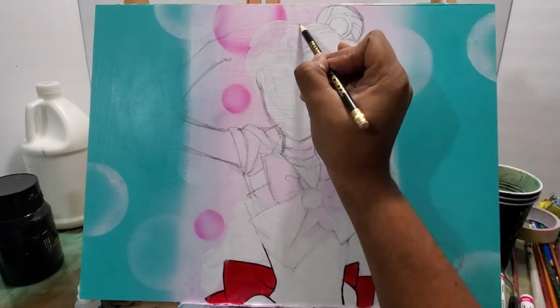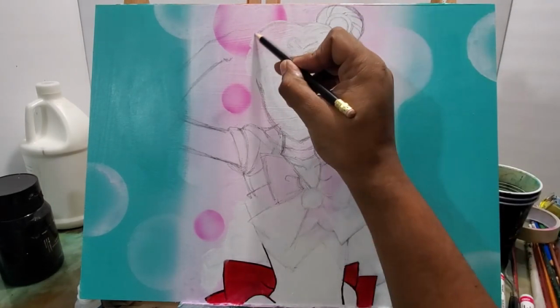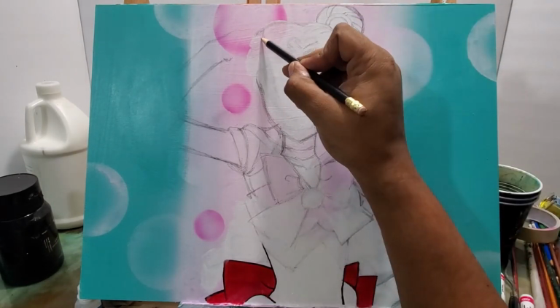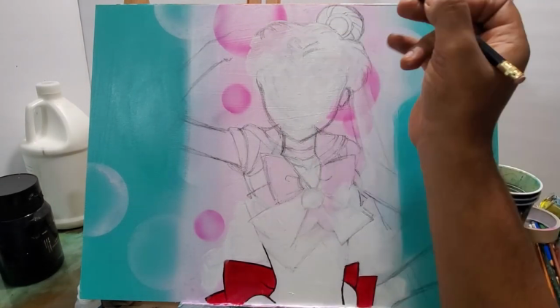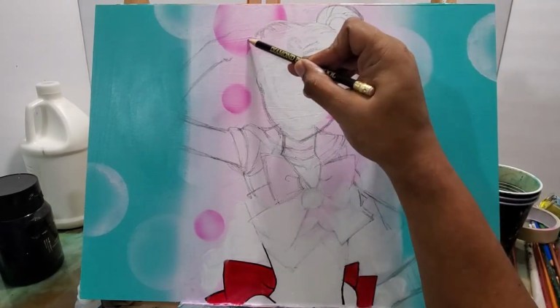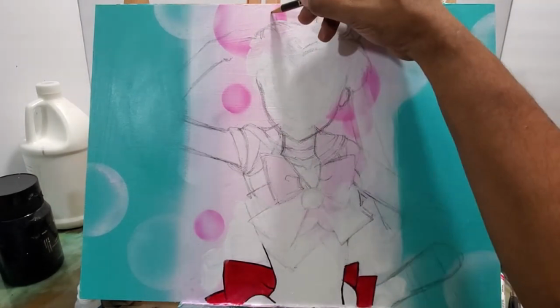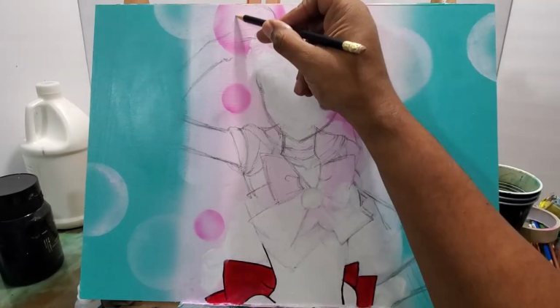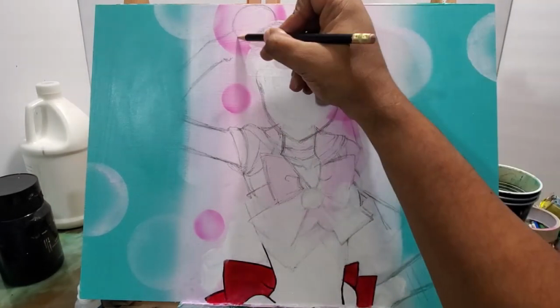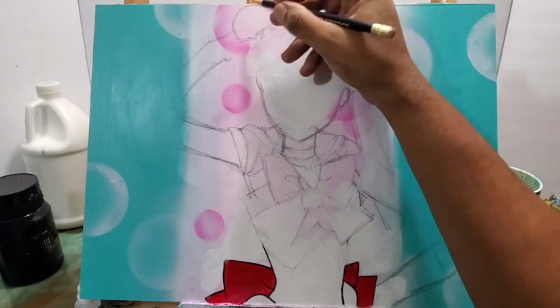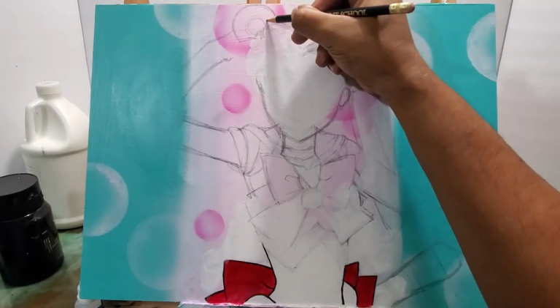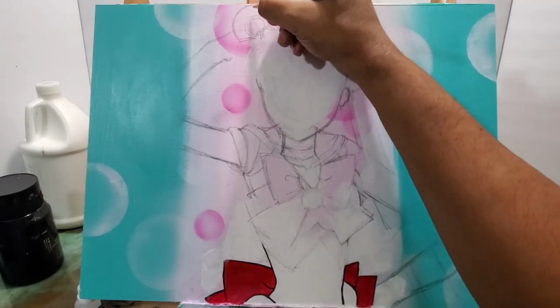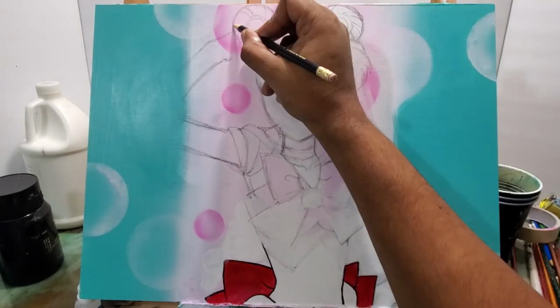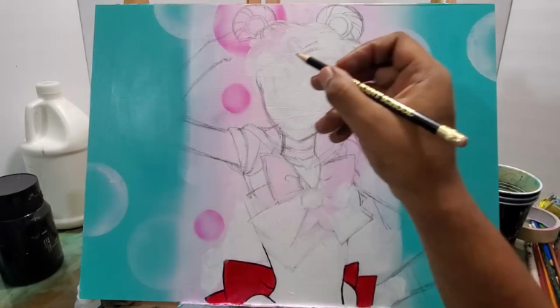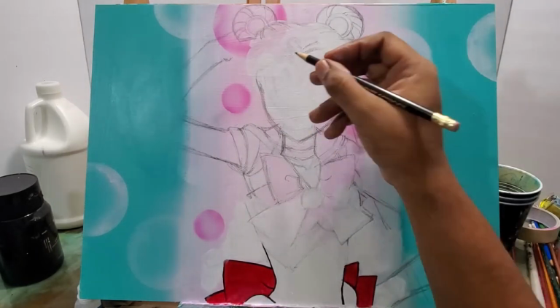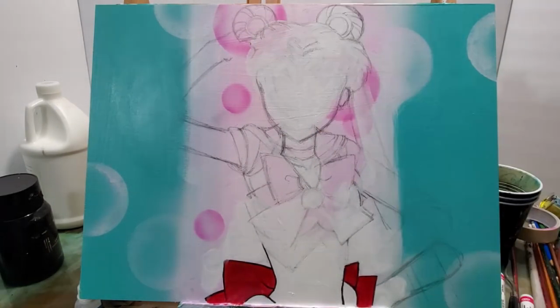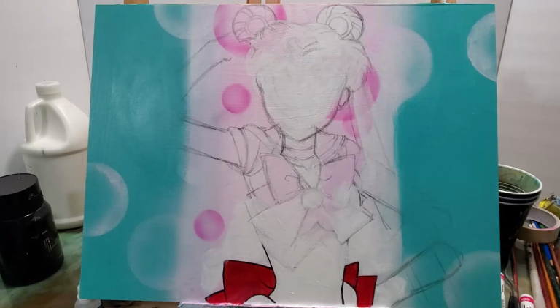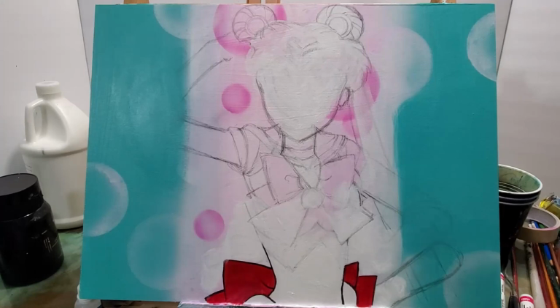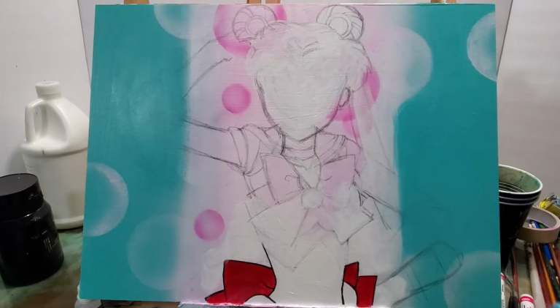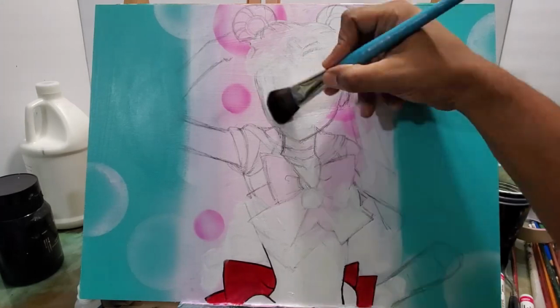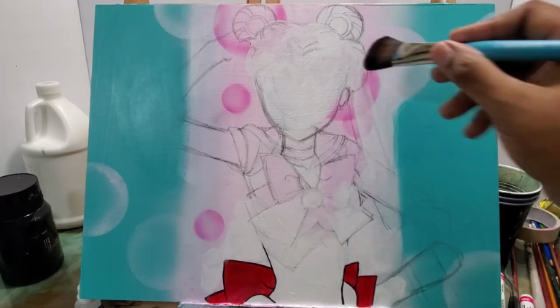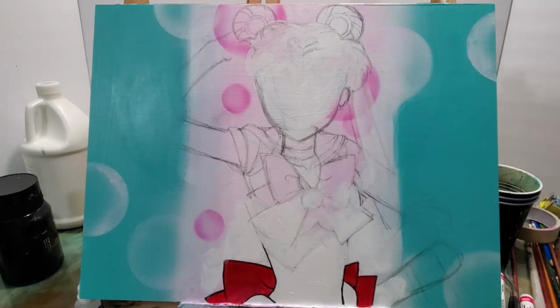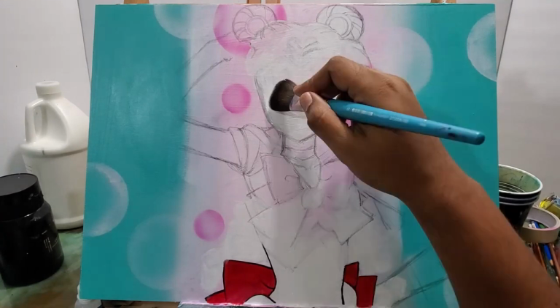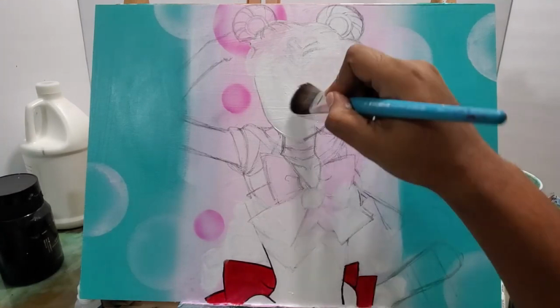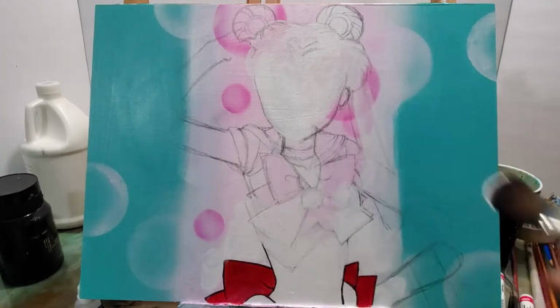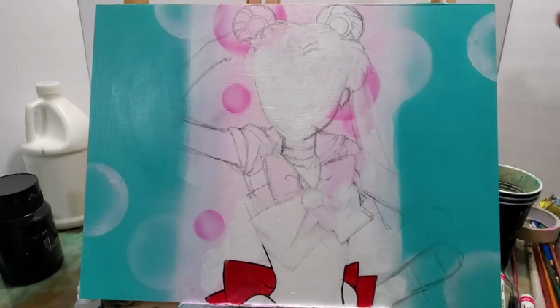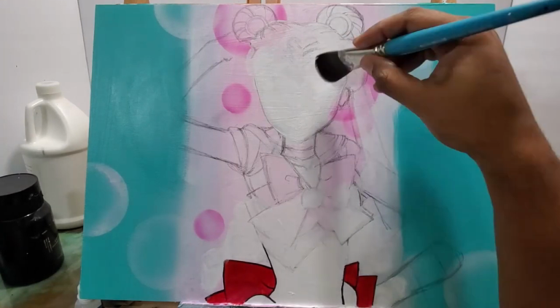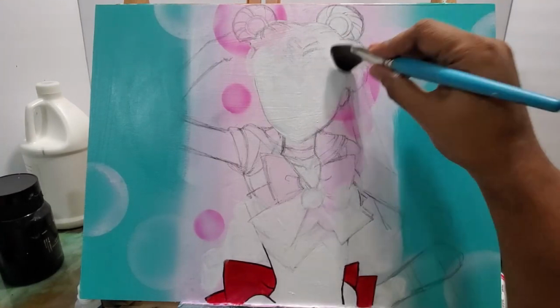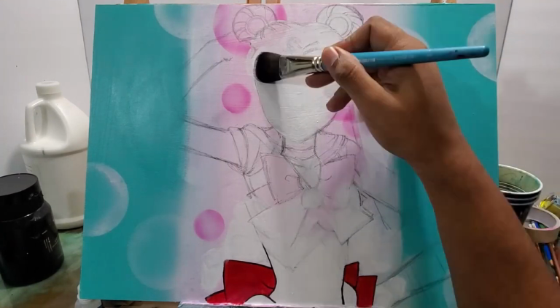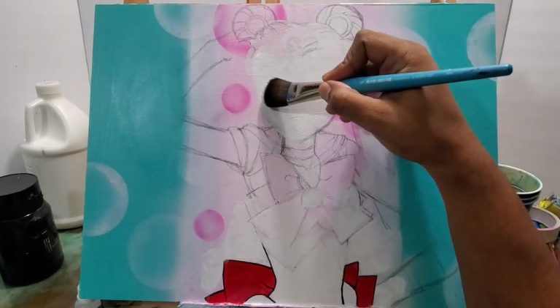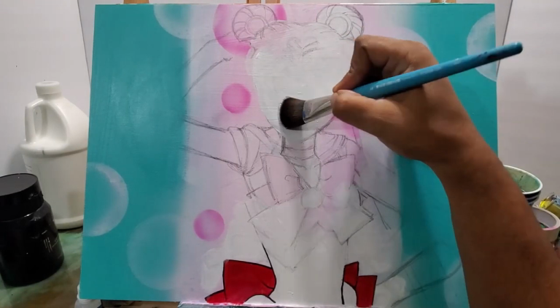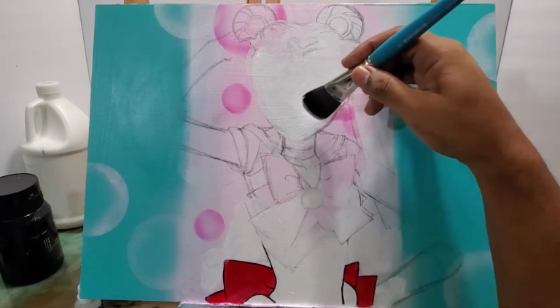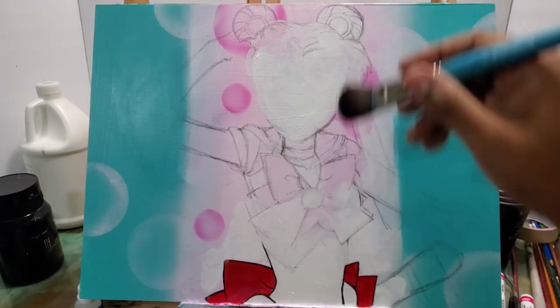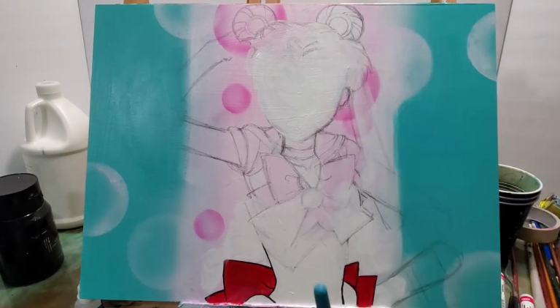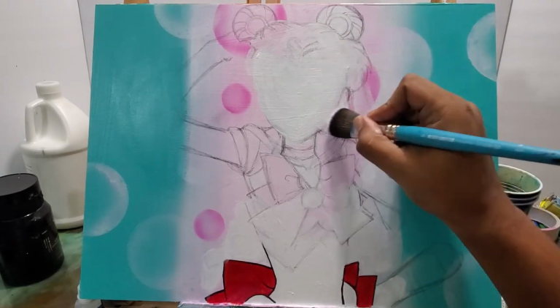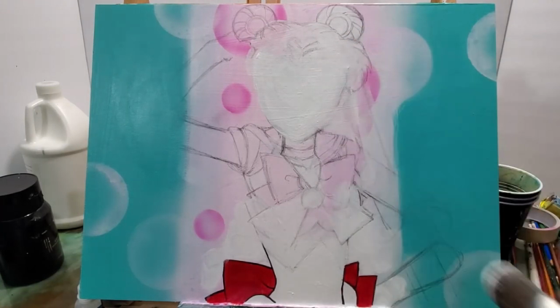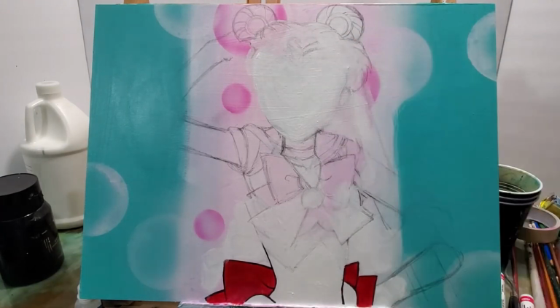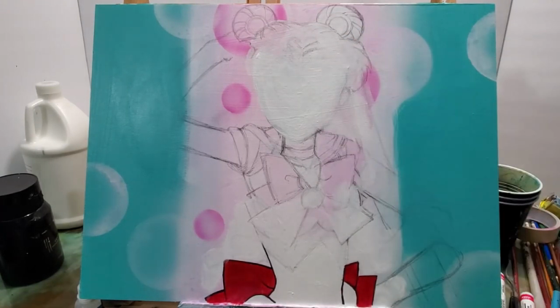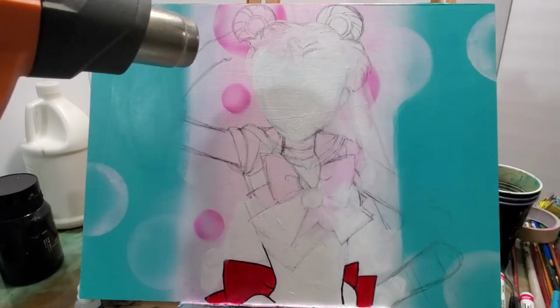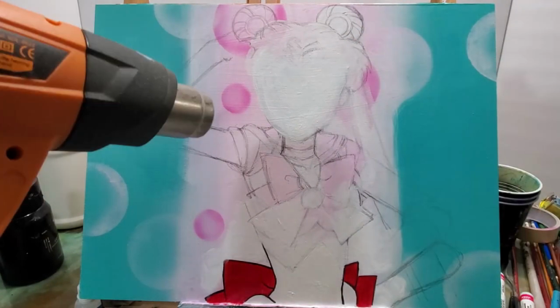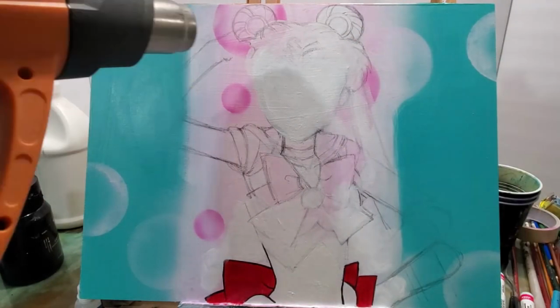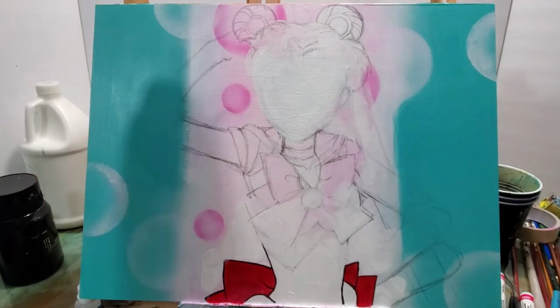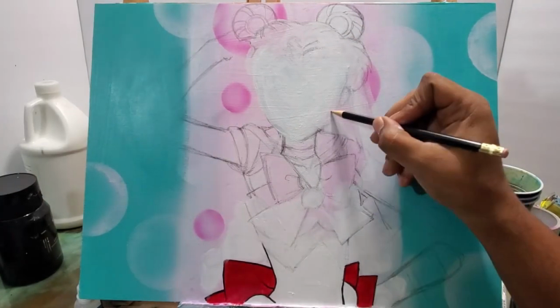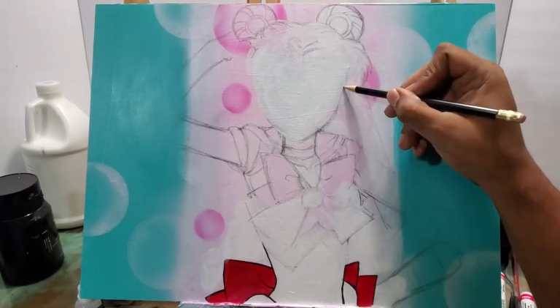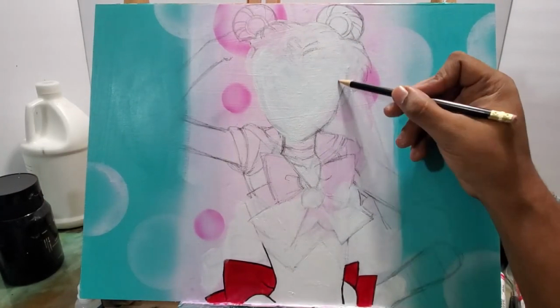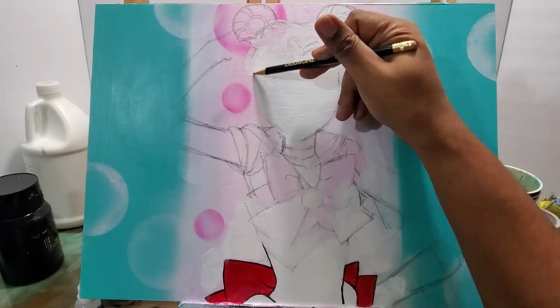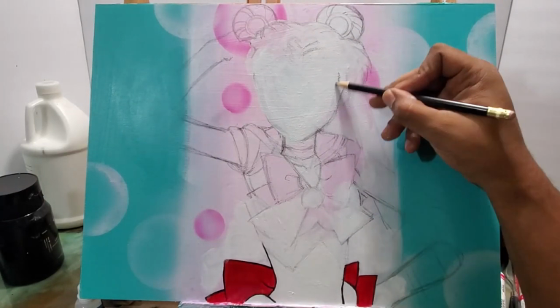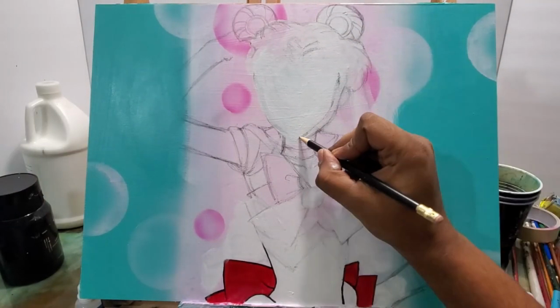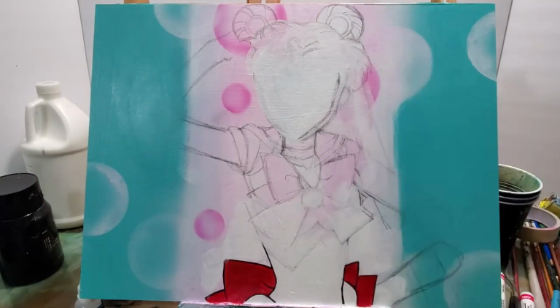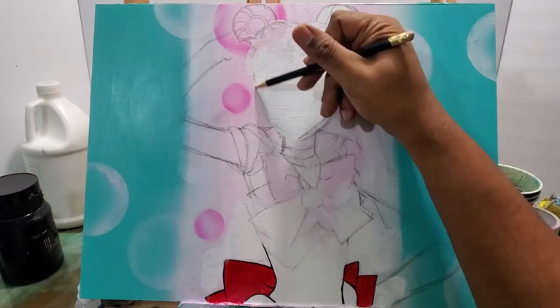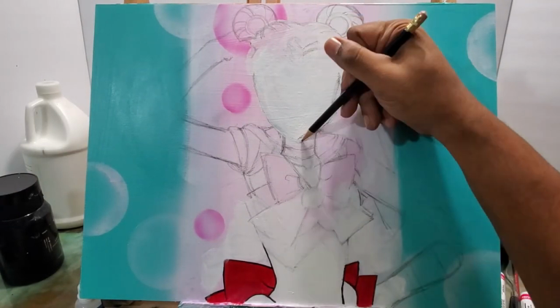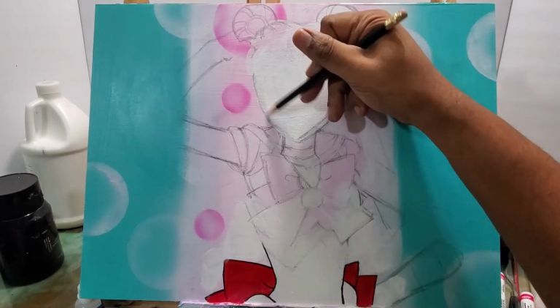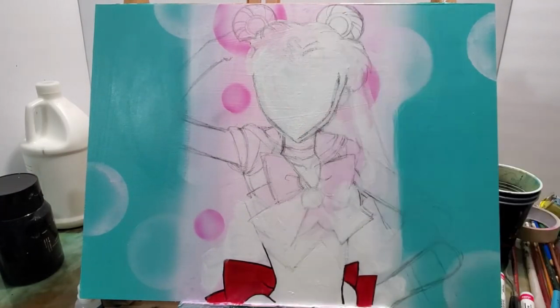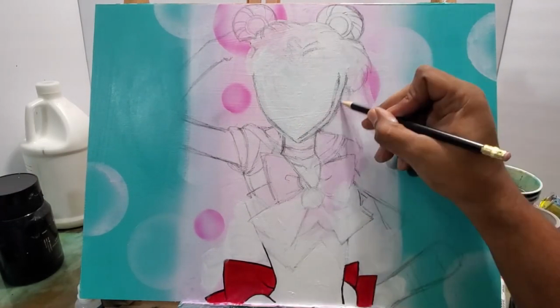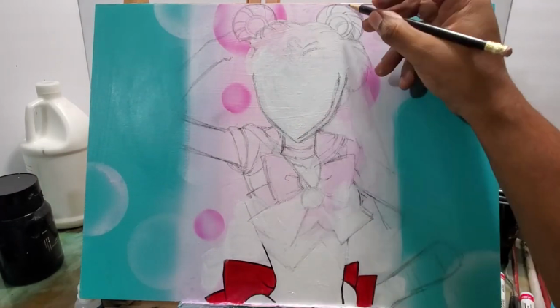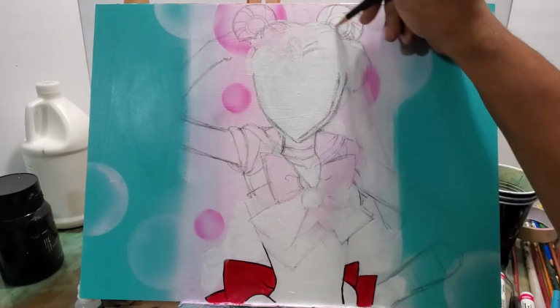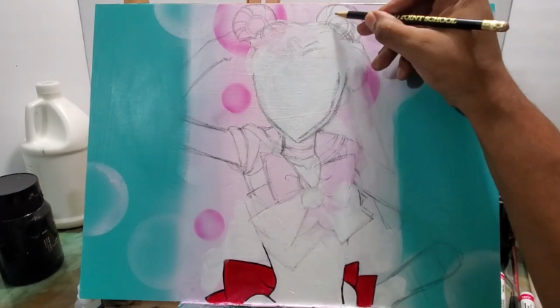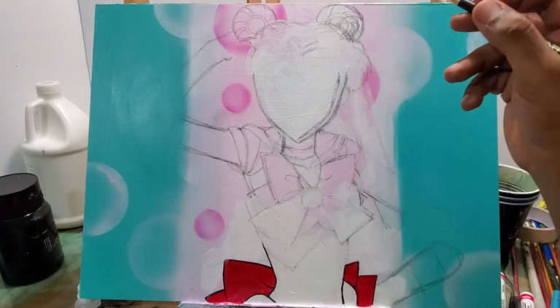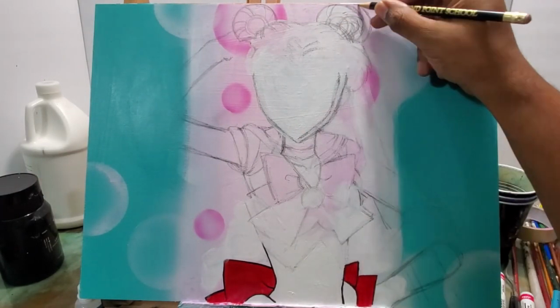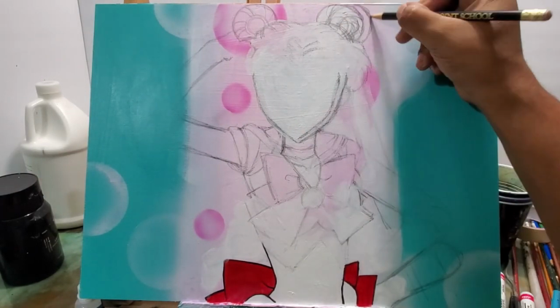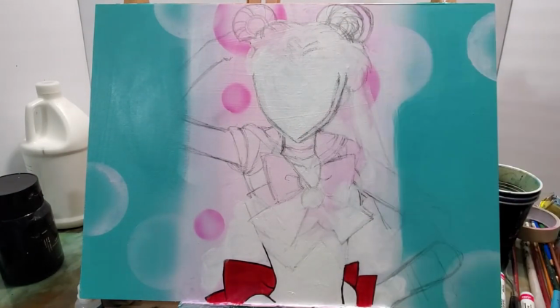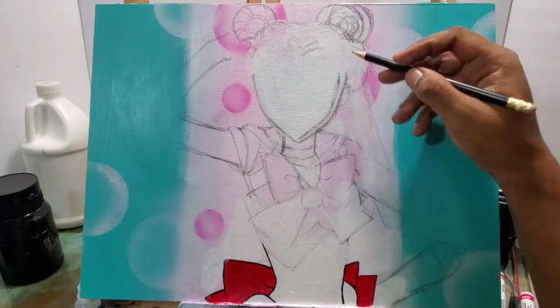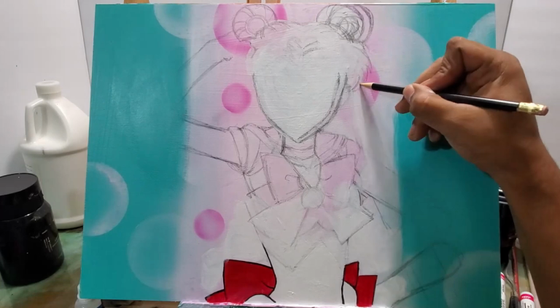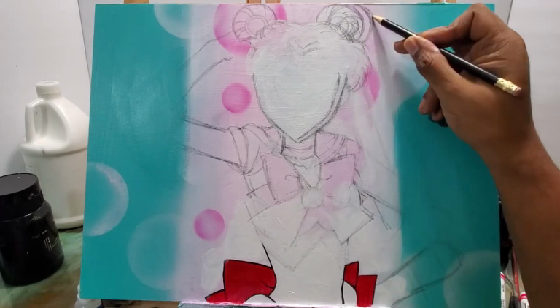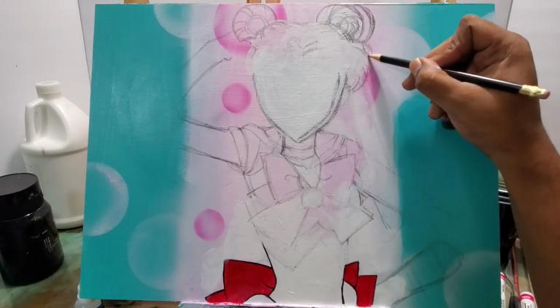Then I started painting the background again over the bubbles I did, but I knew I was going to redo them anyways.